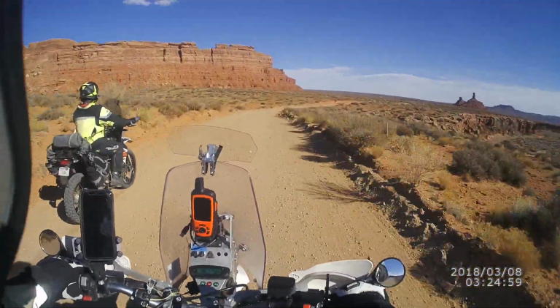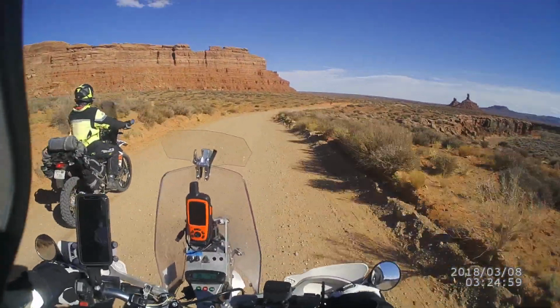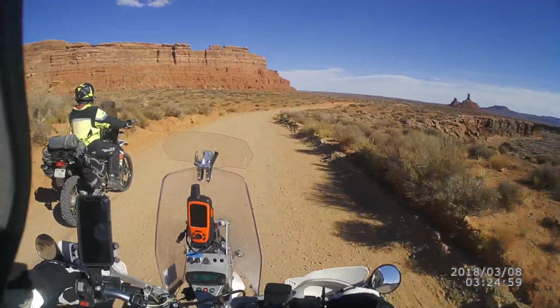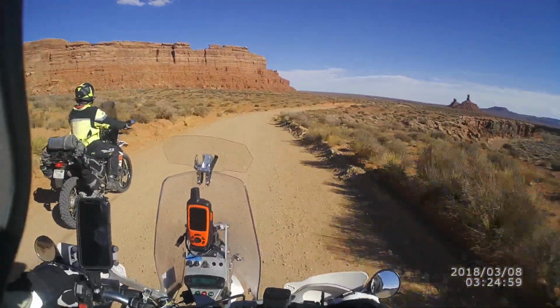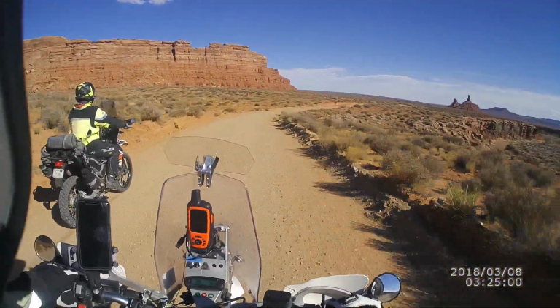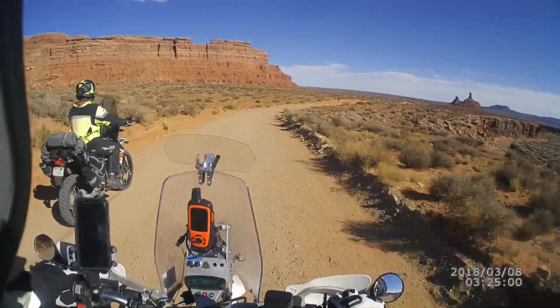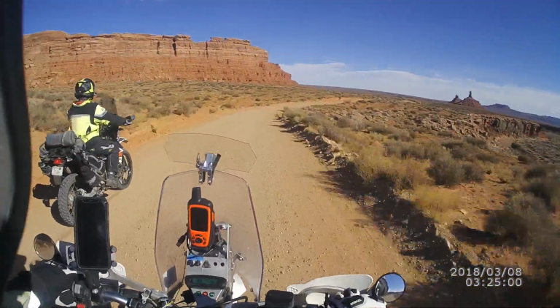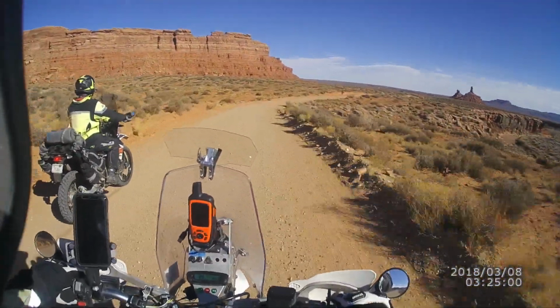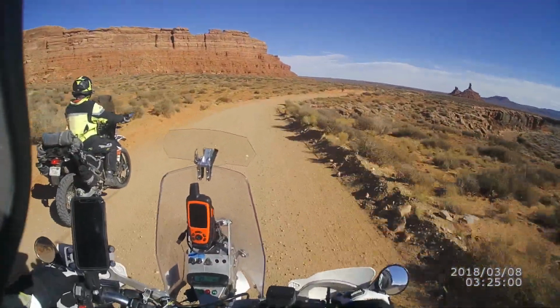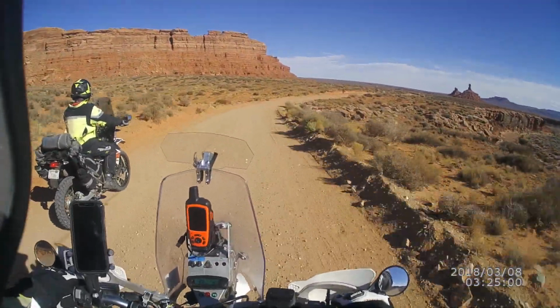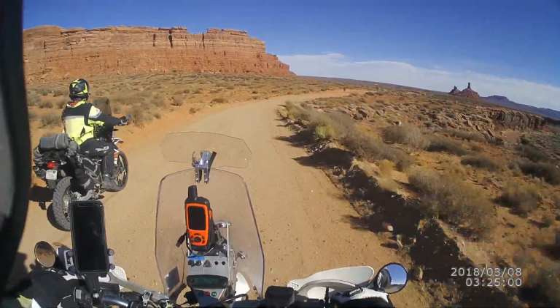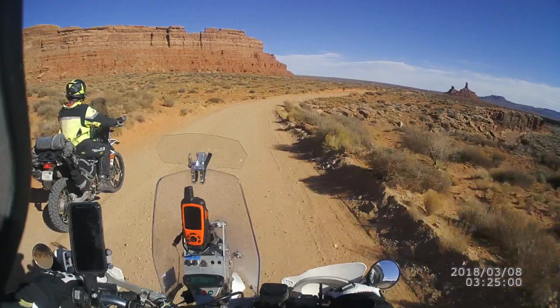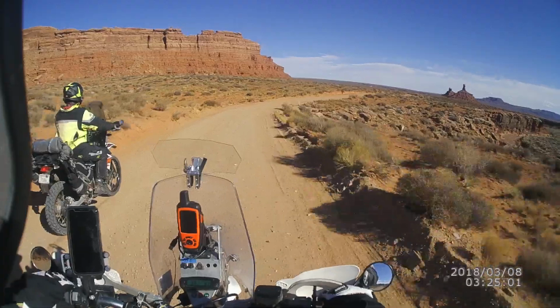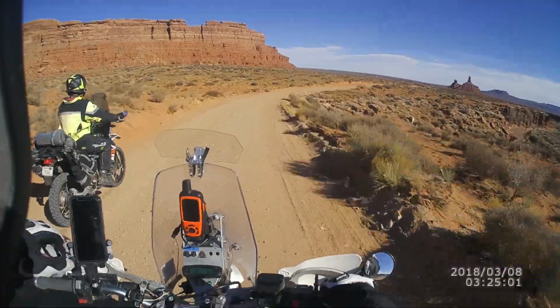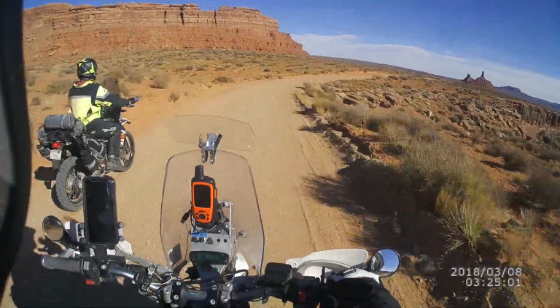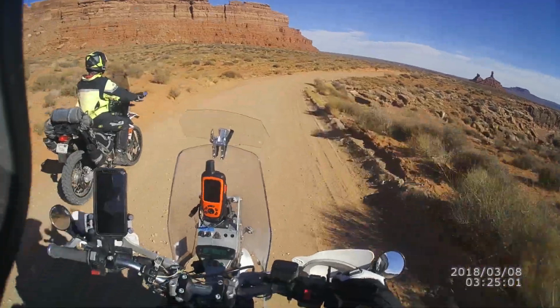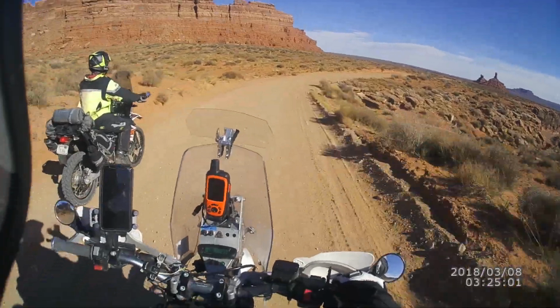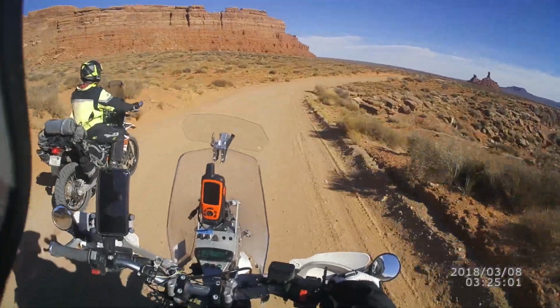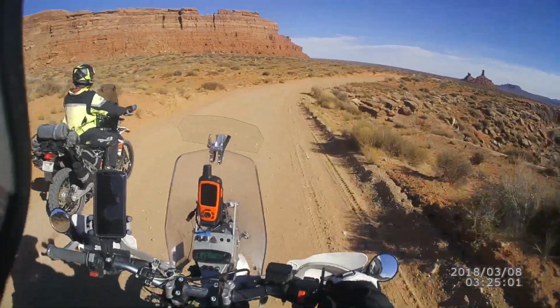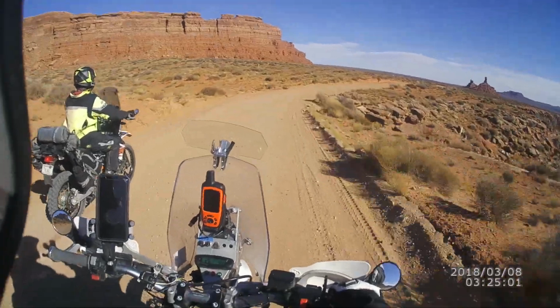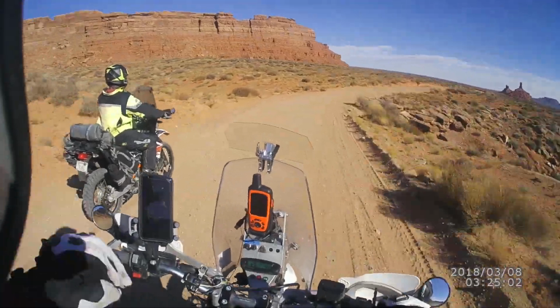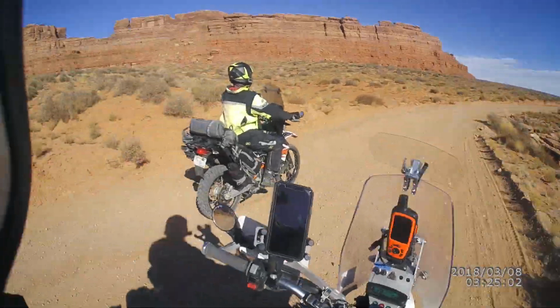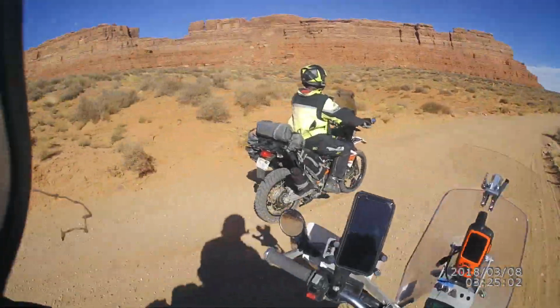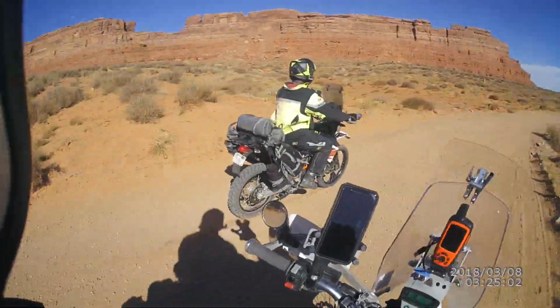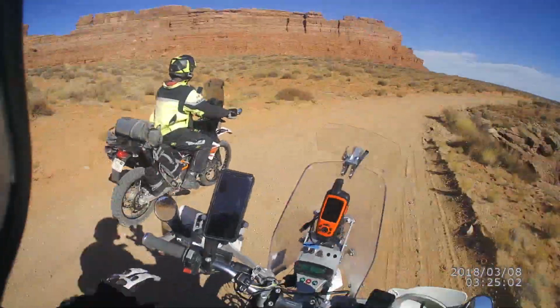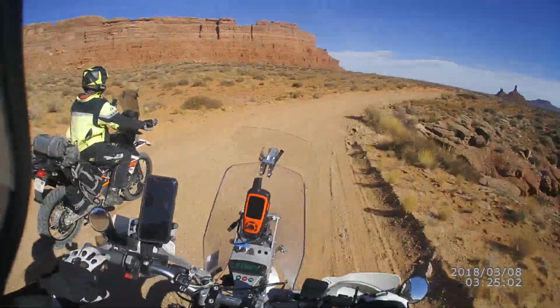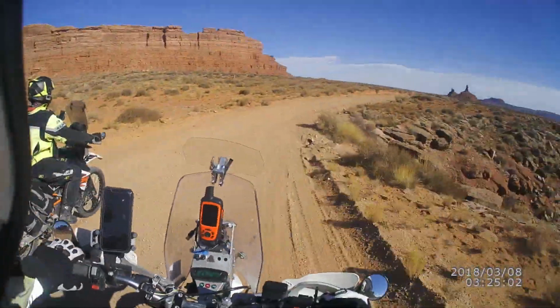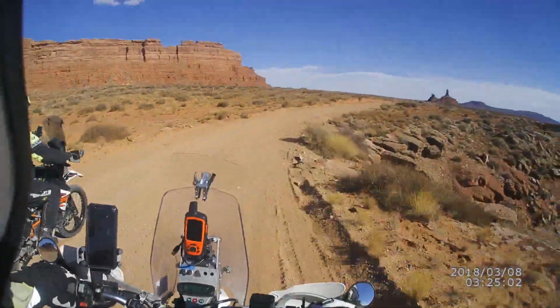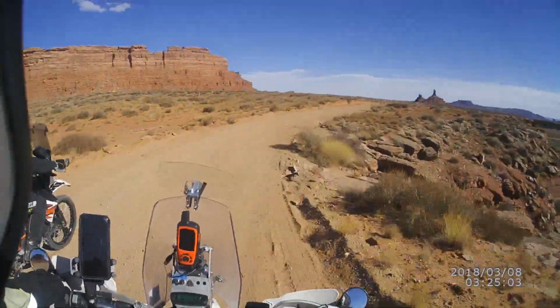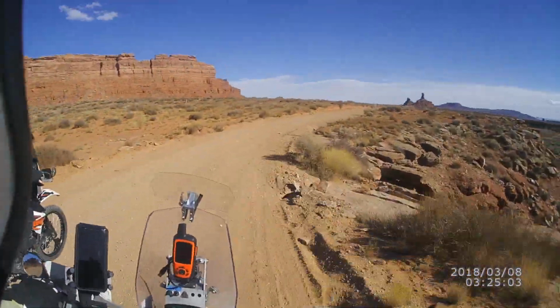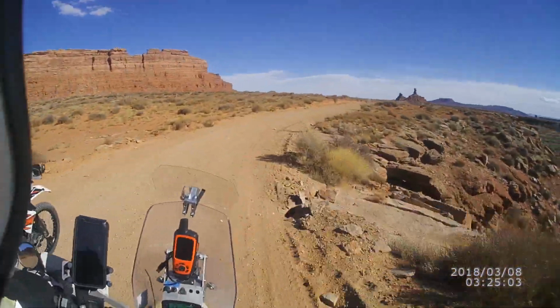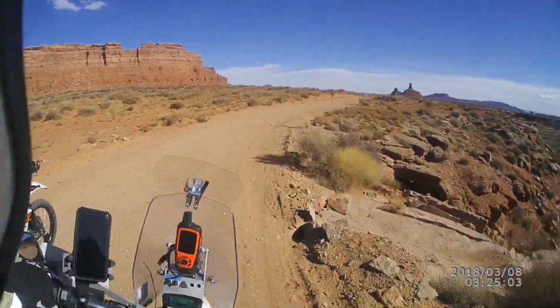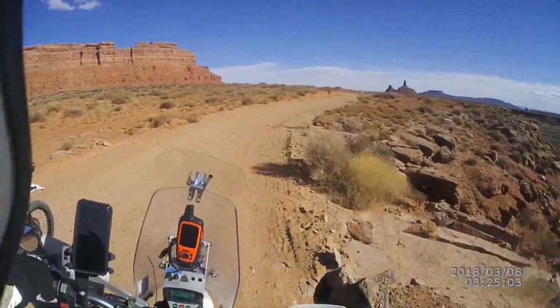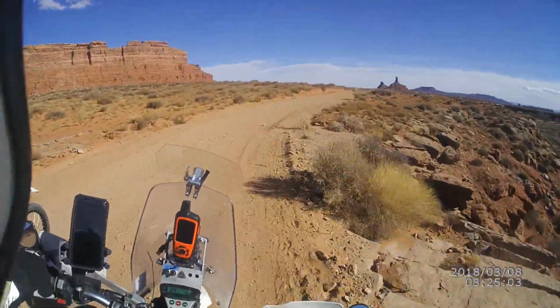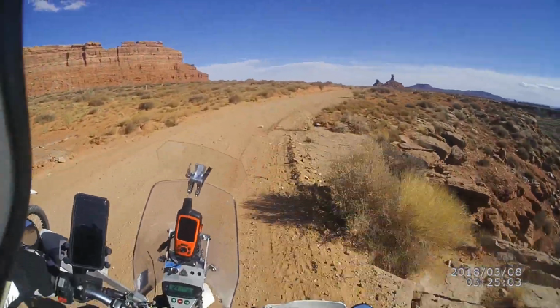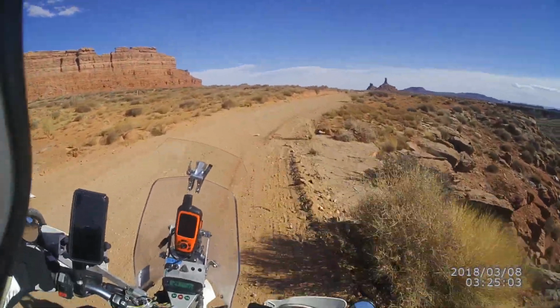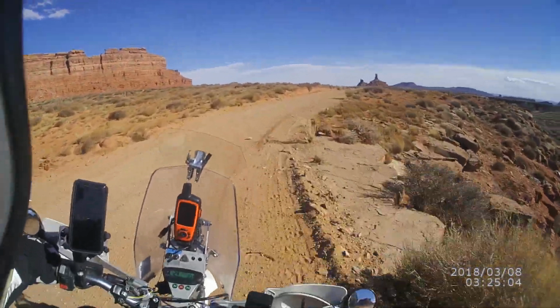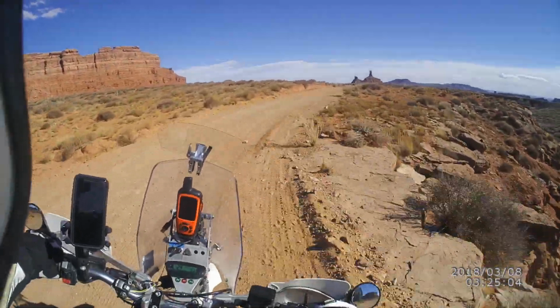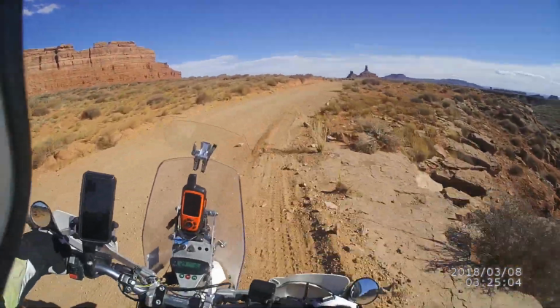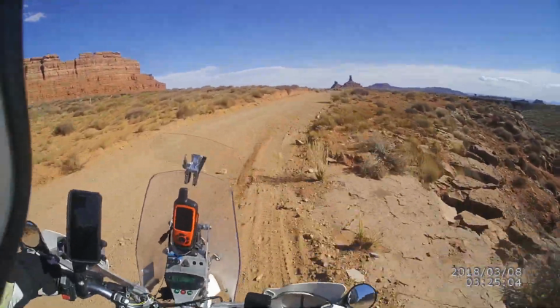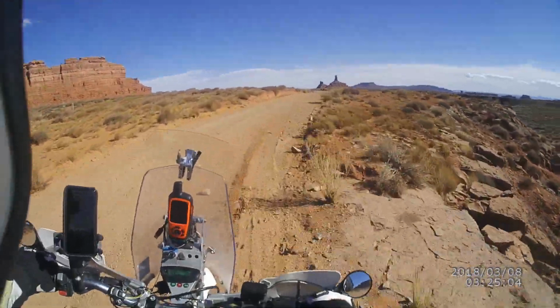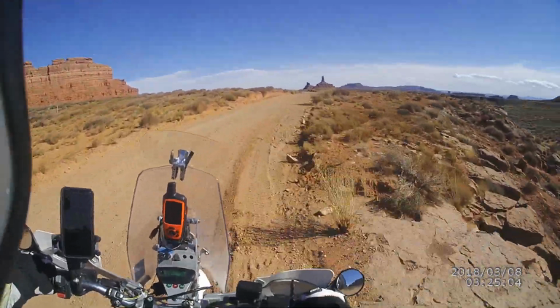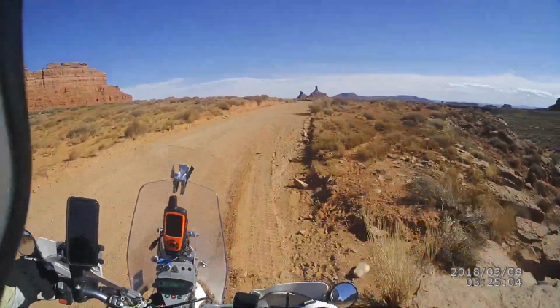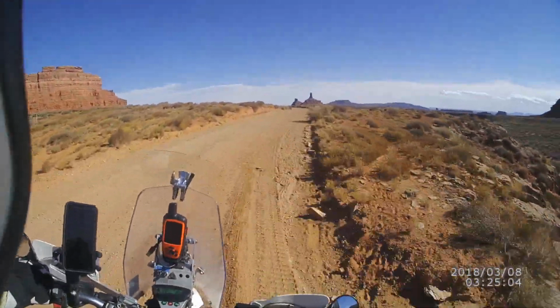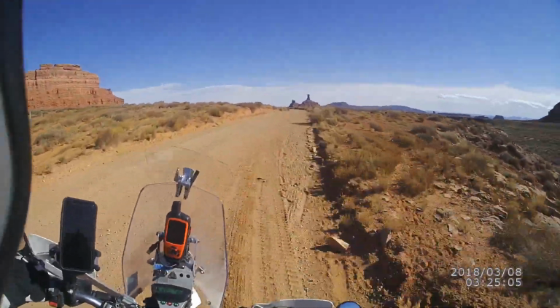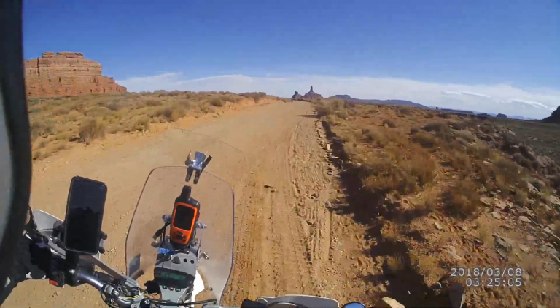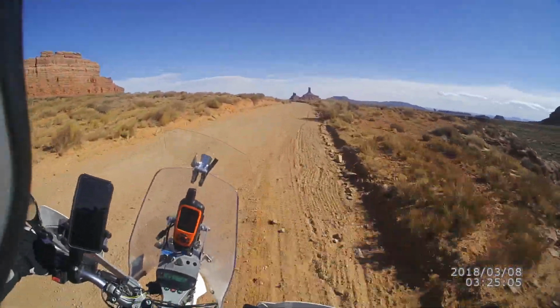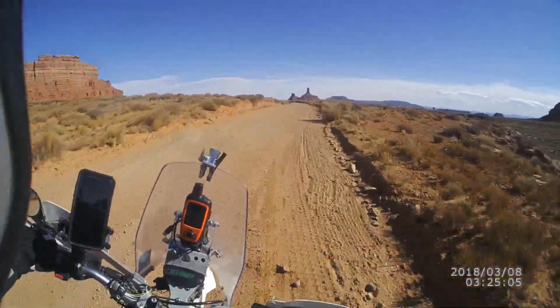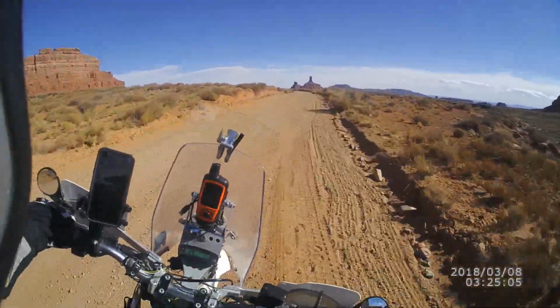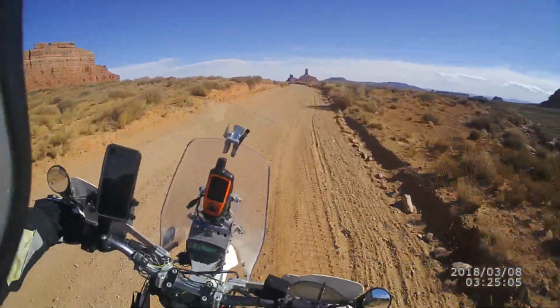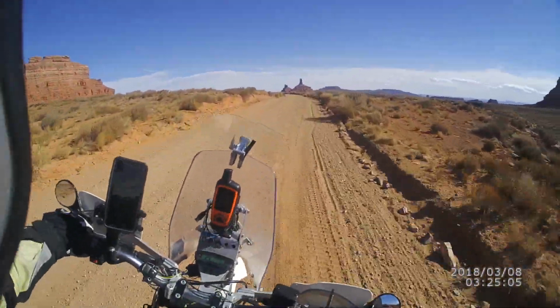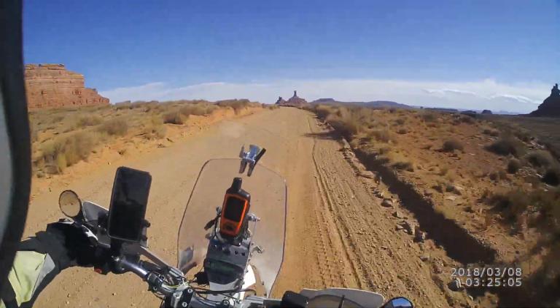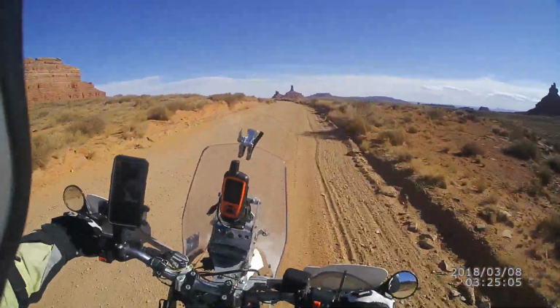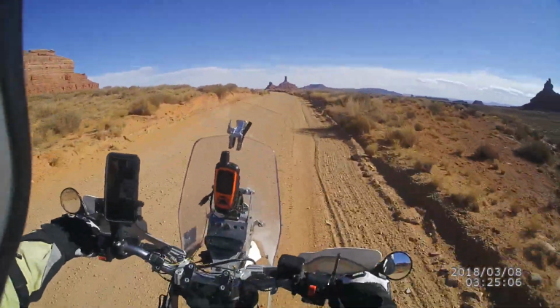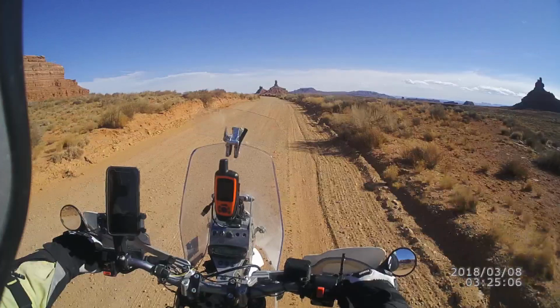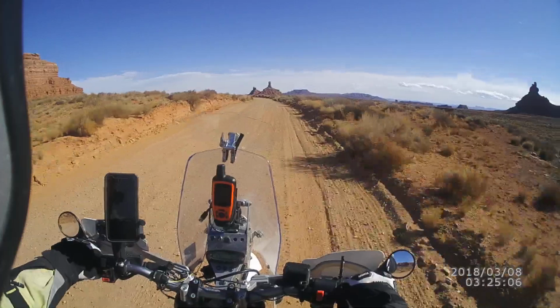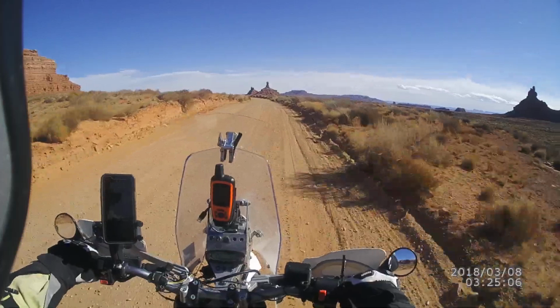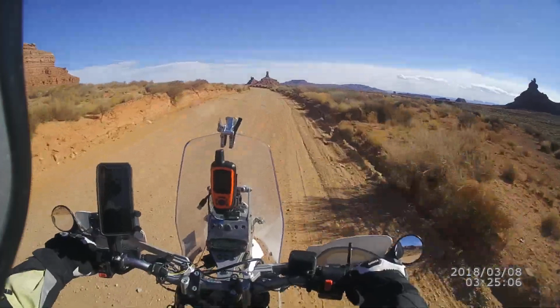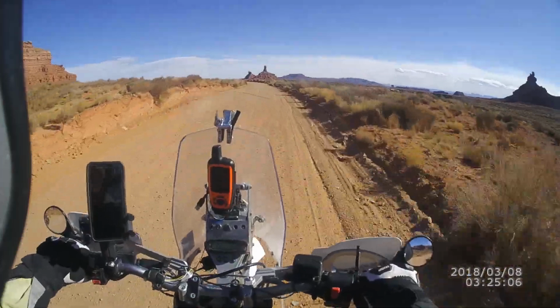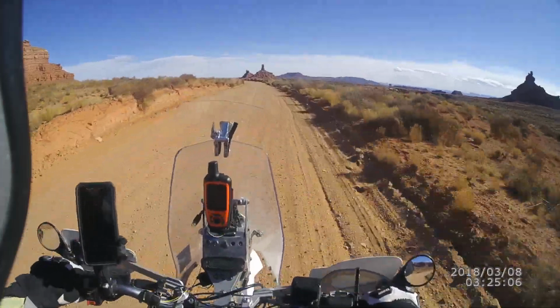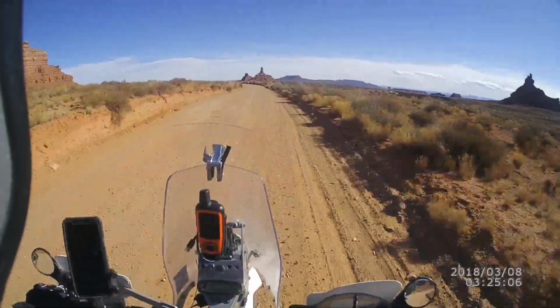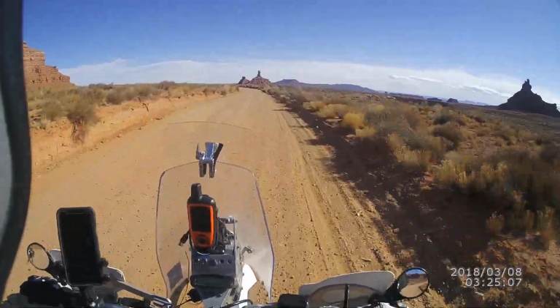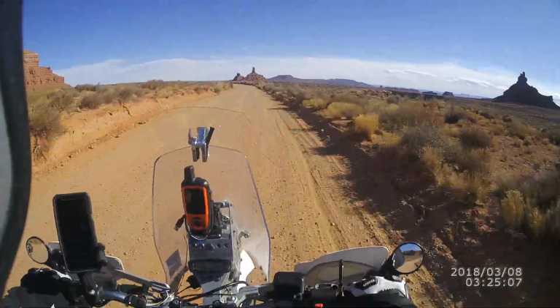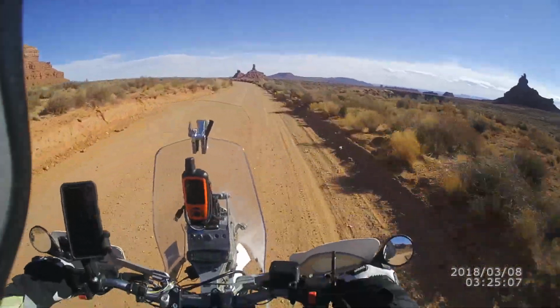I get like the opposite of a runaway bike ramp — it was like a runaway bike diving board.